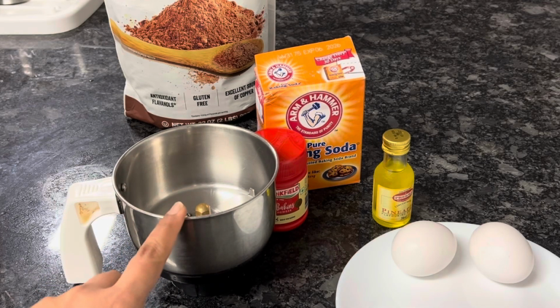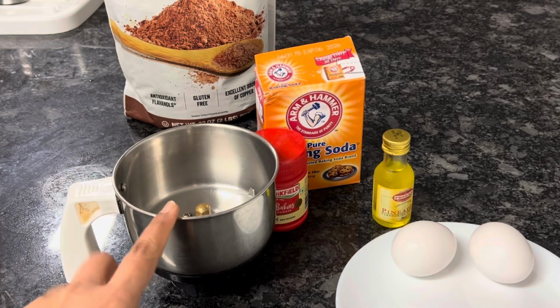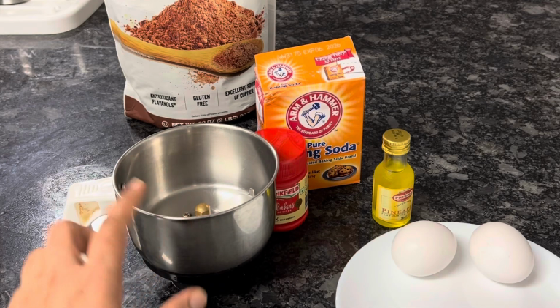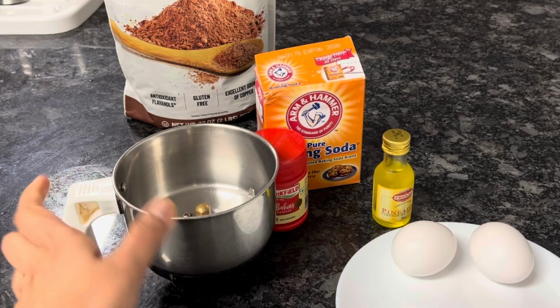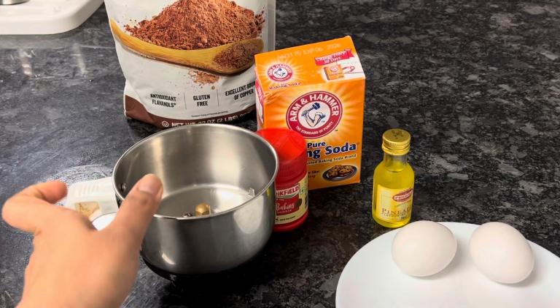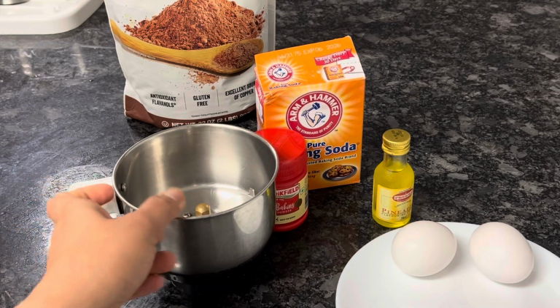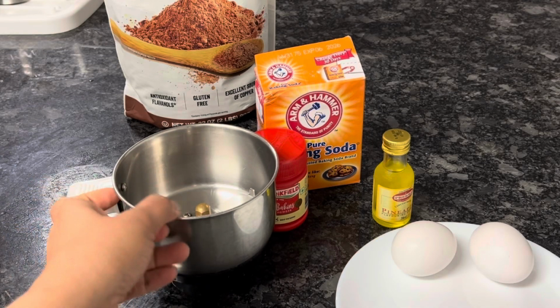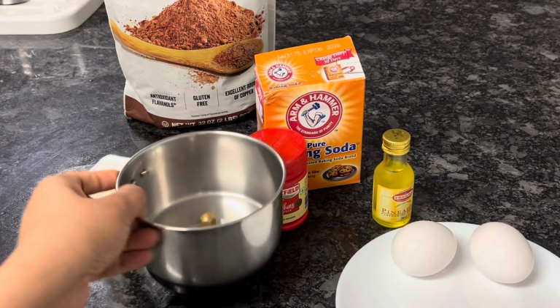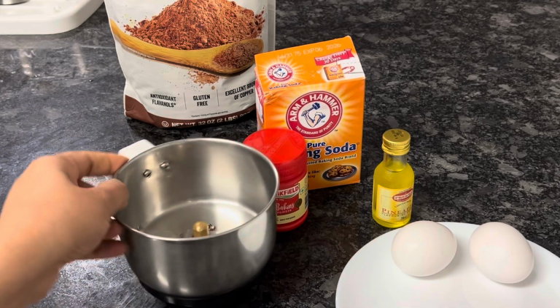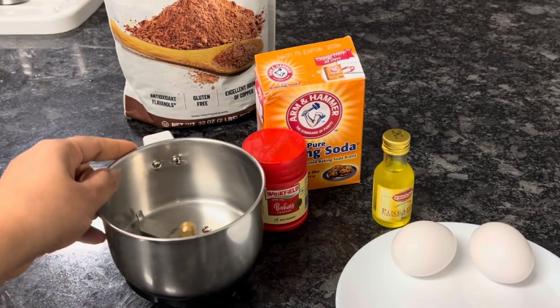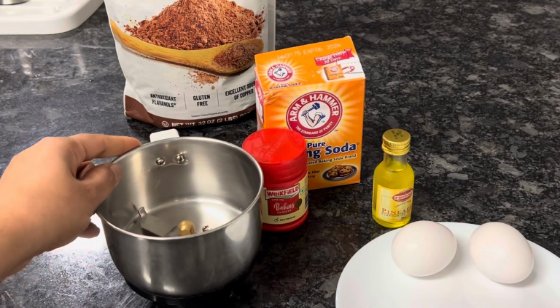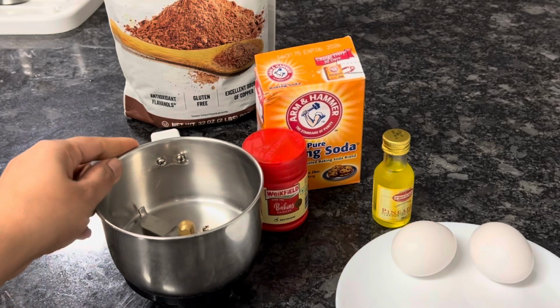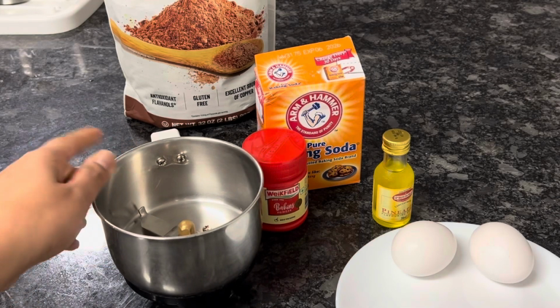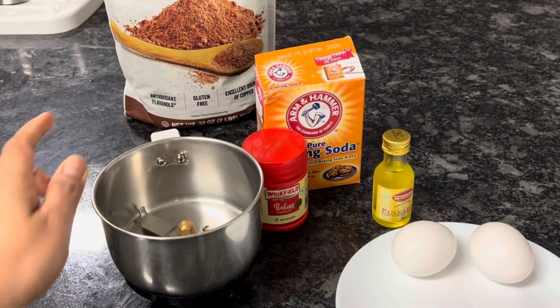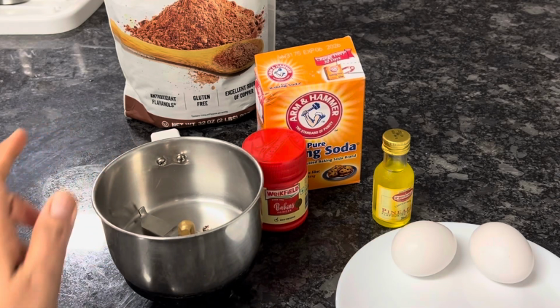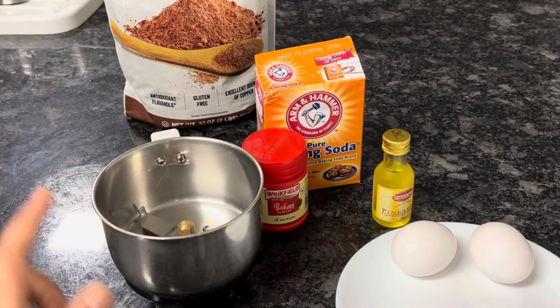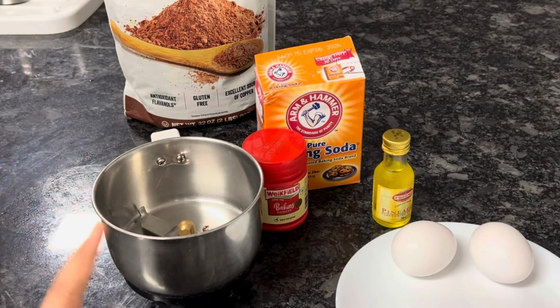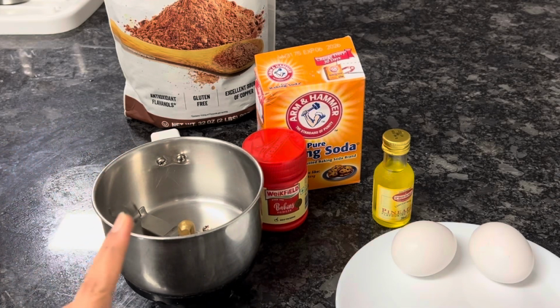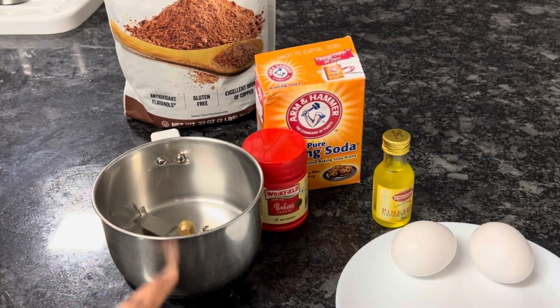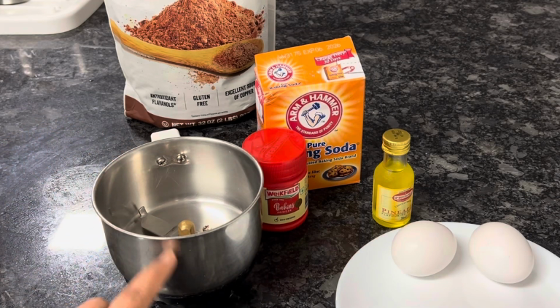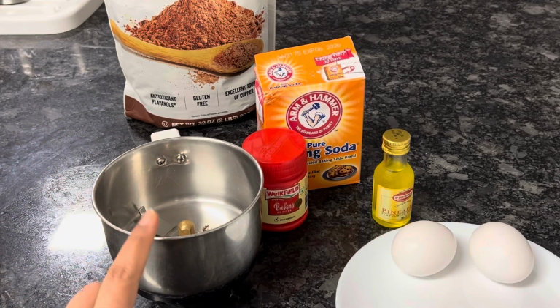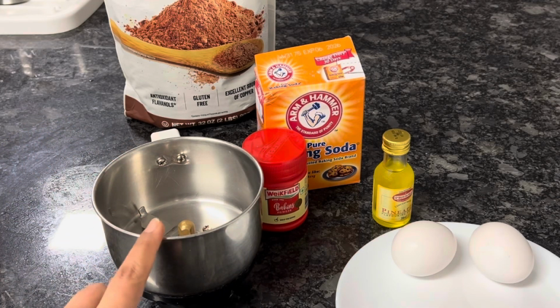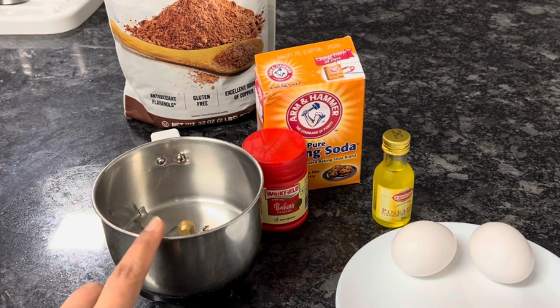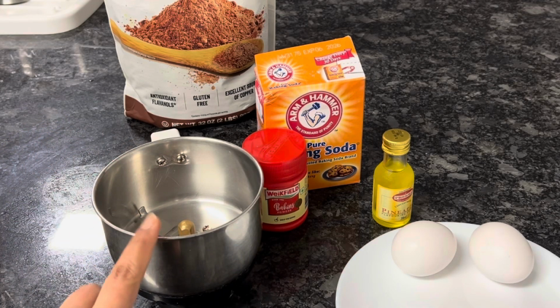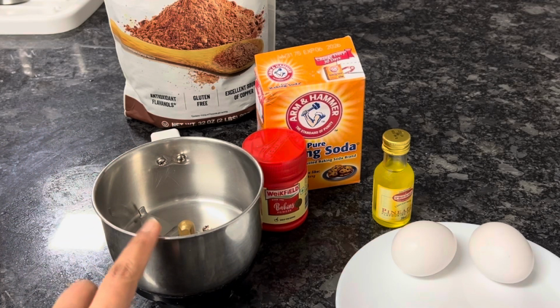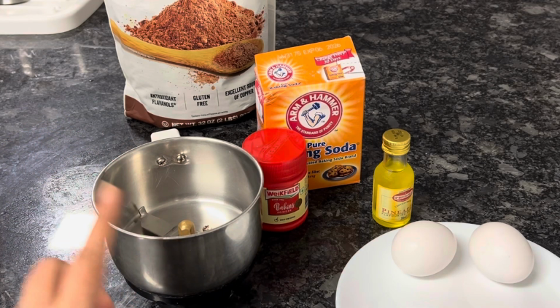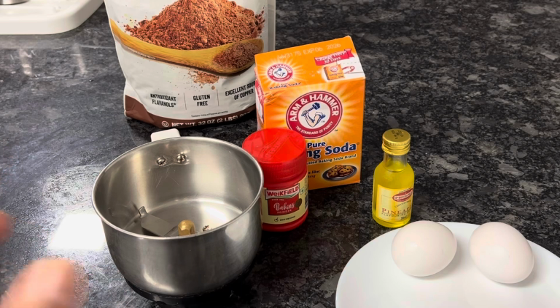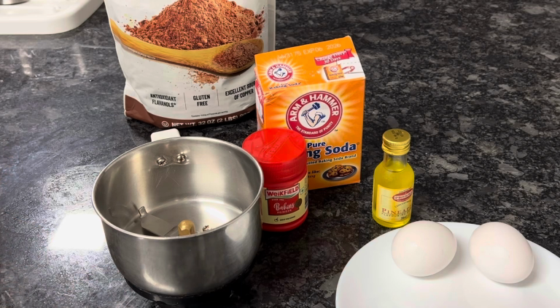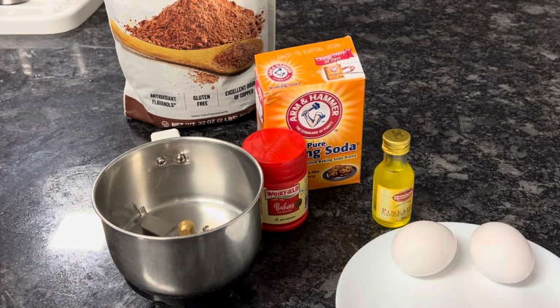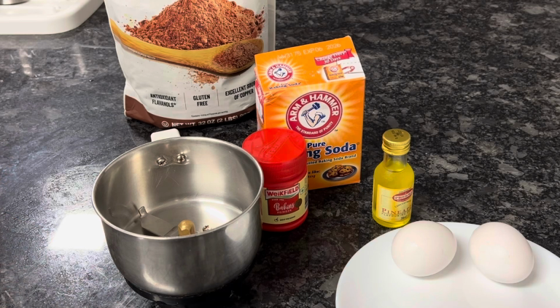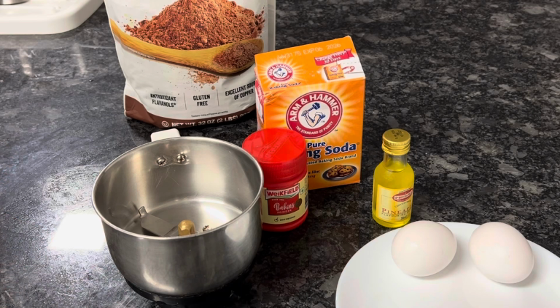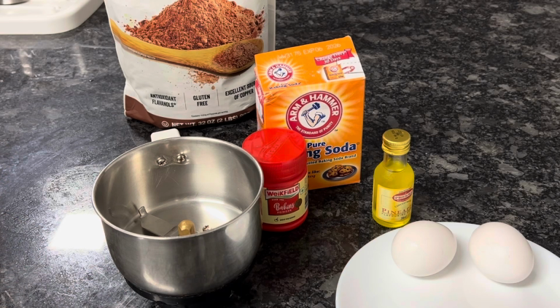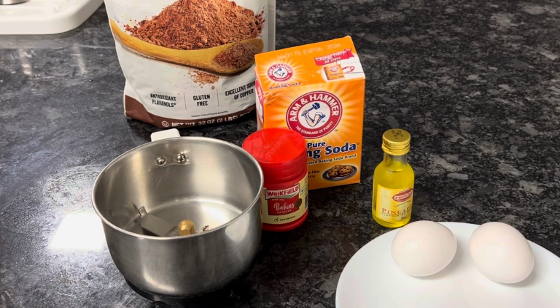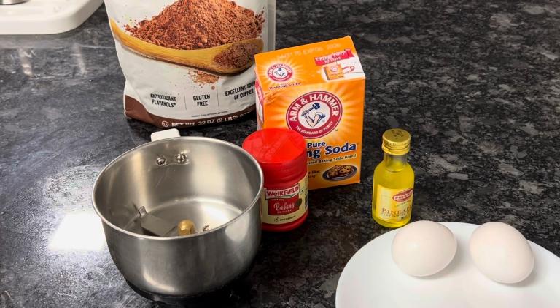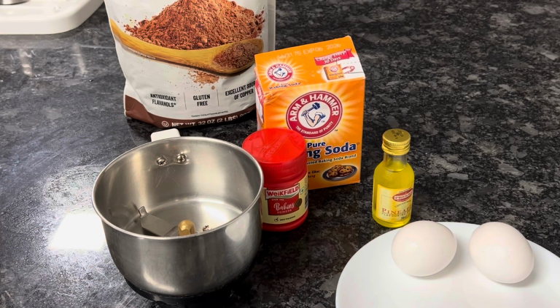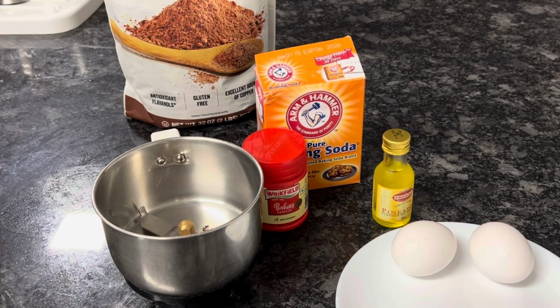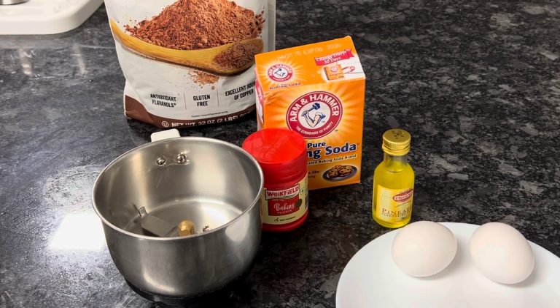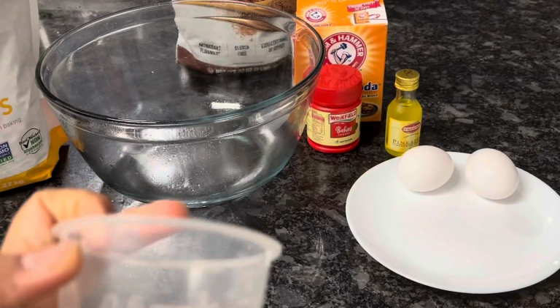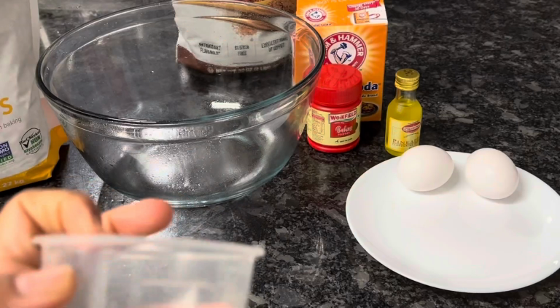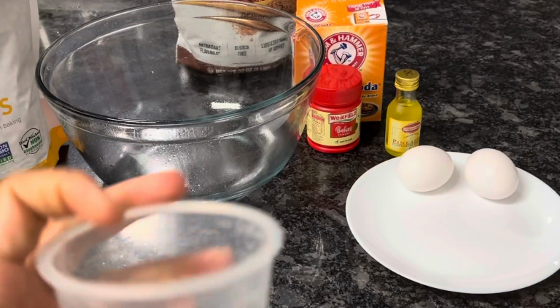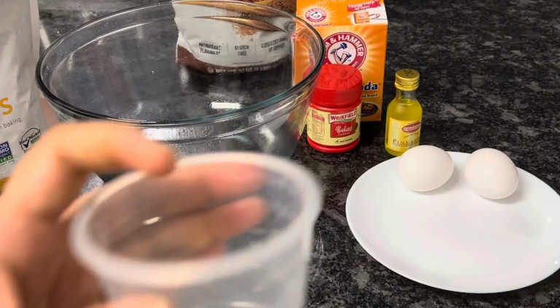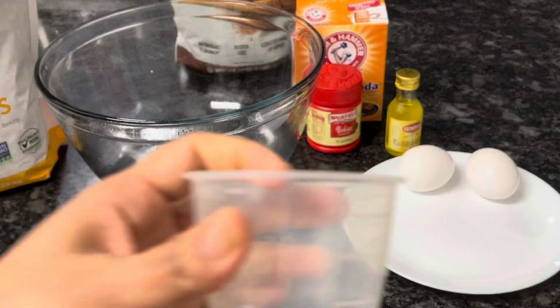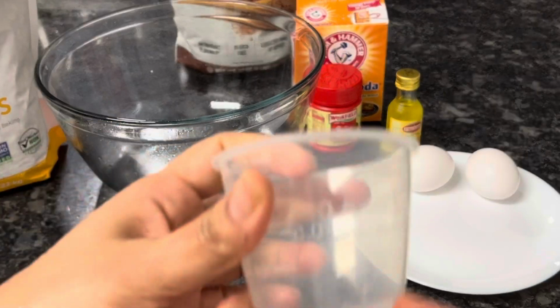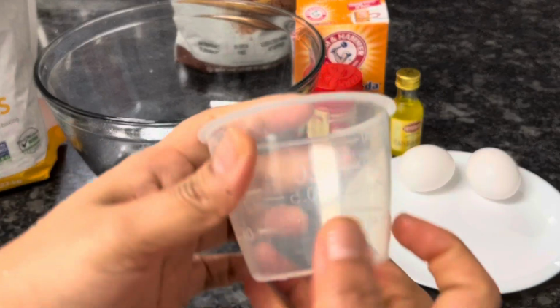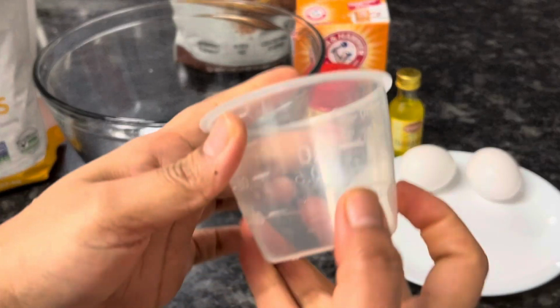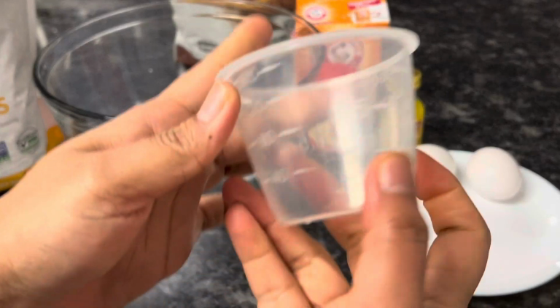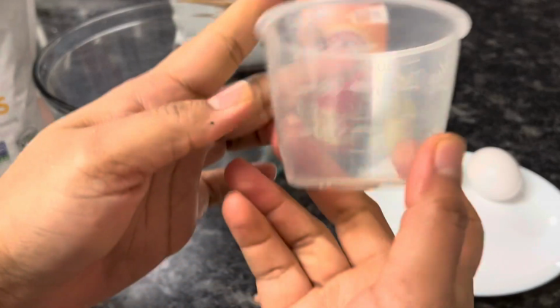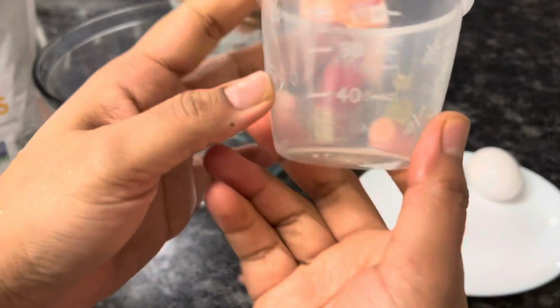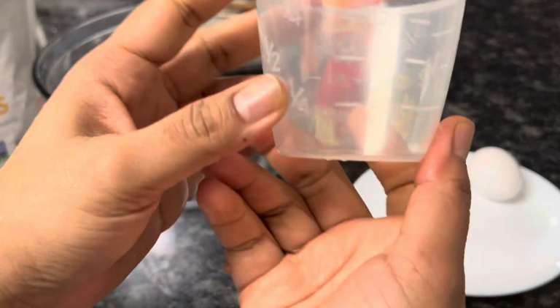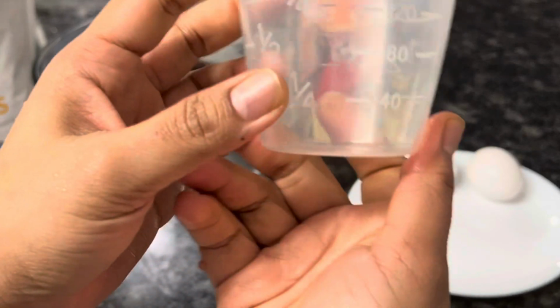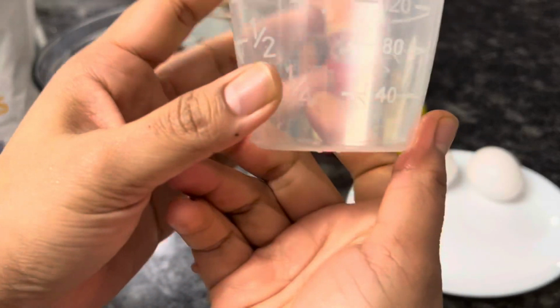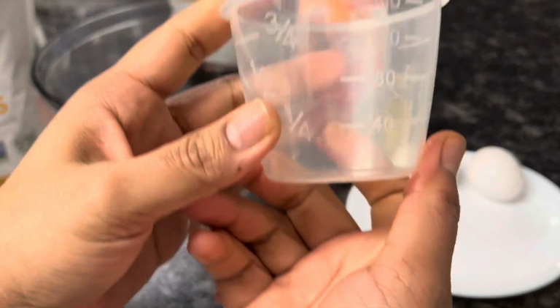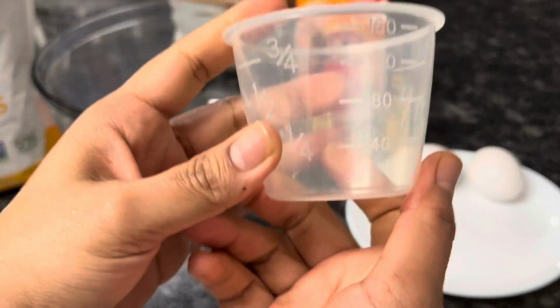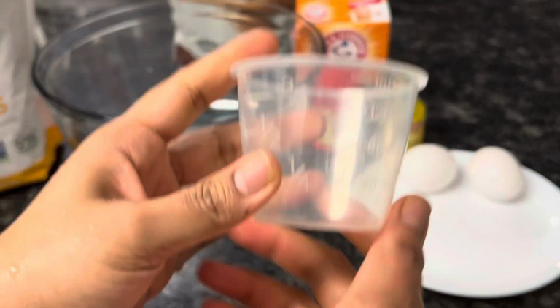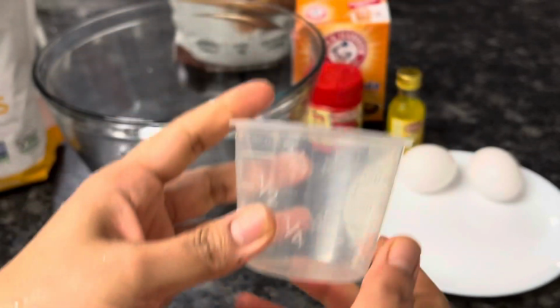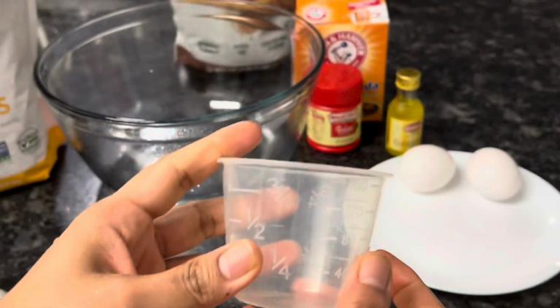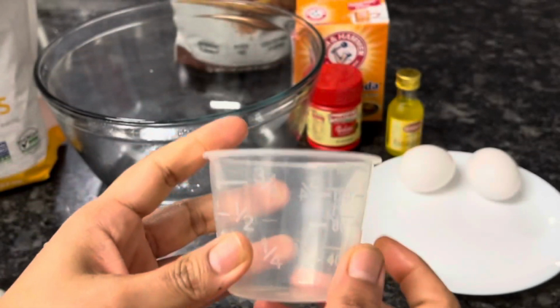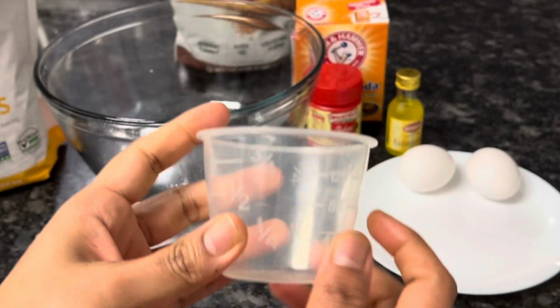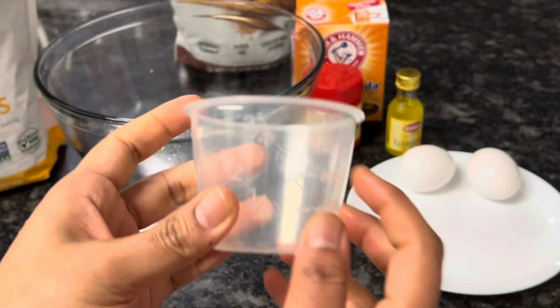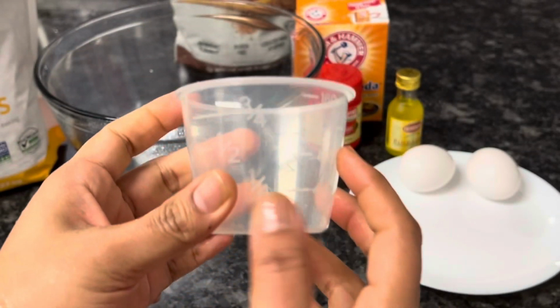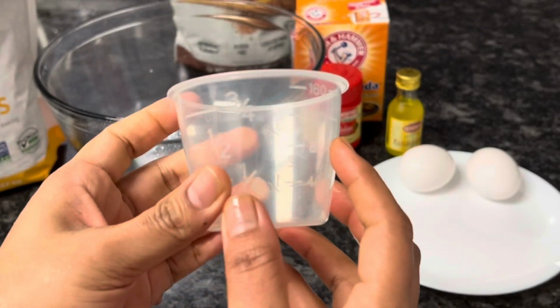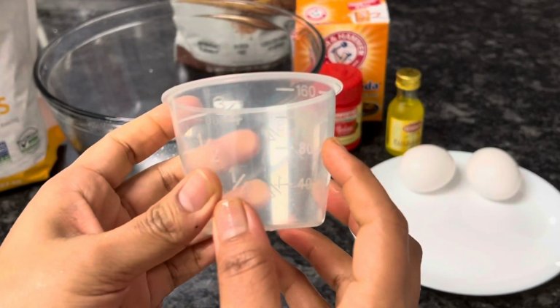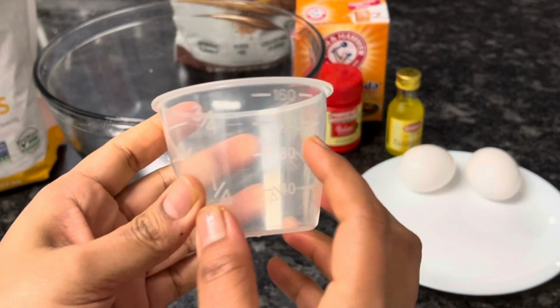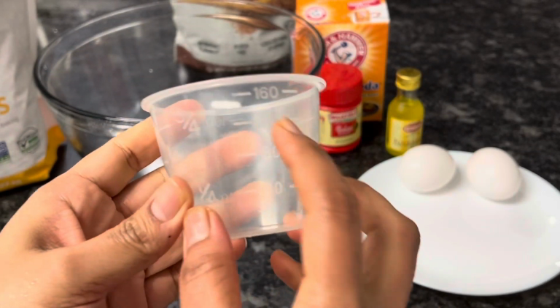I will prepare in the mixer jar. In the mixer jar there are many ingredients — I will prepare for this.